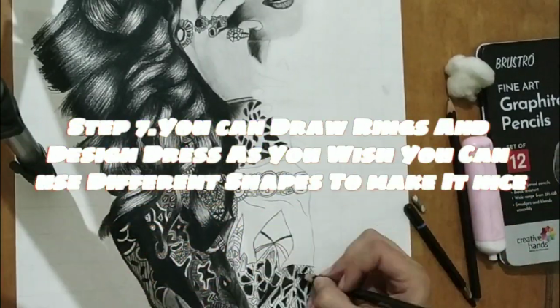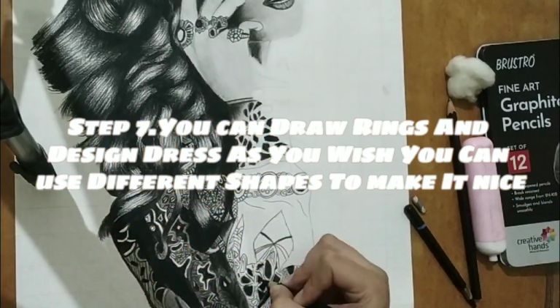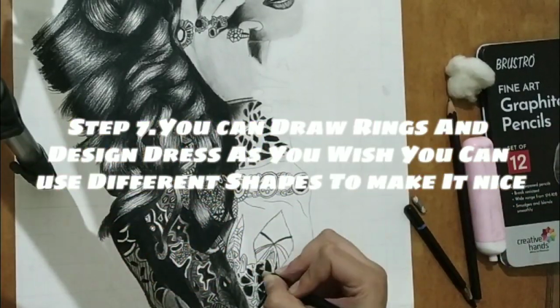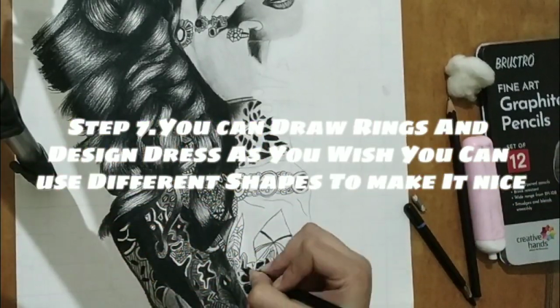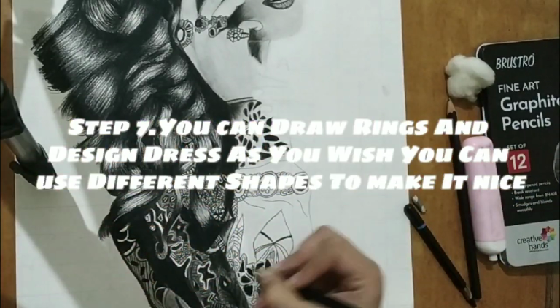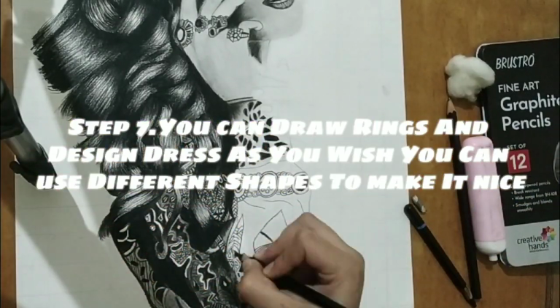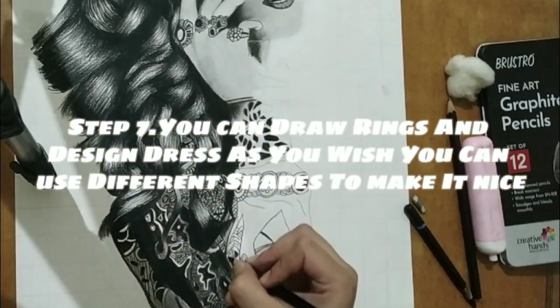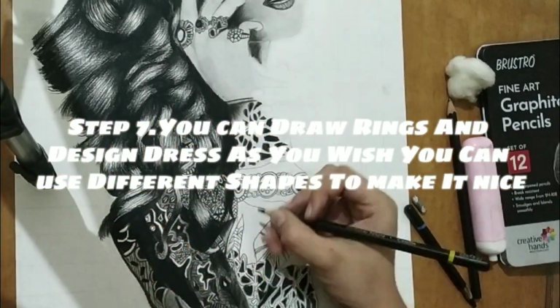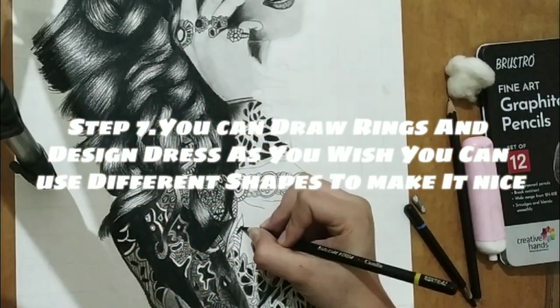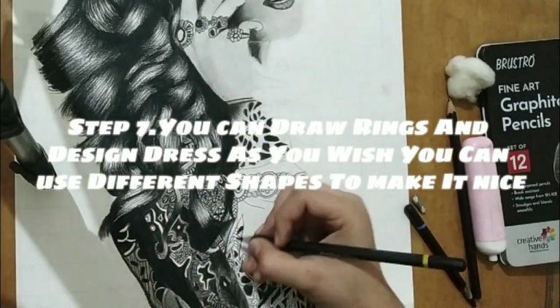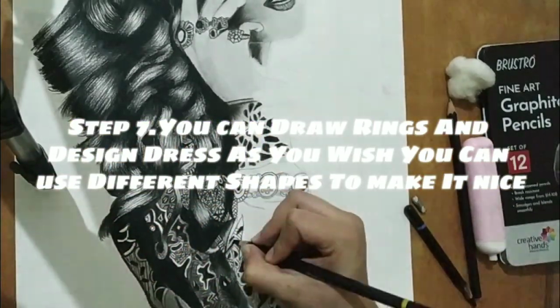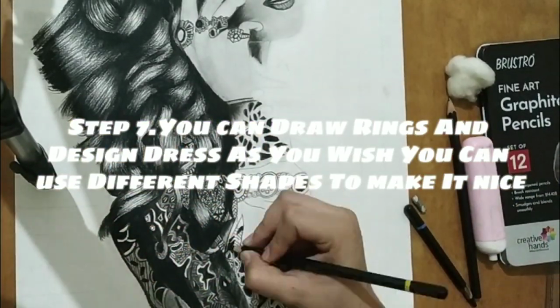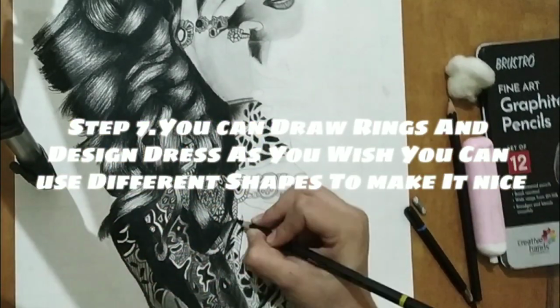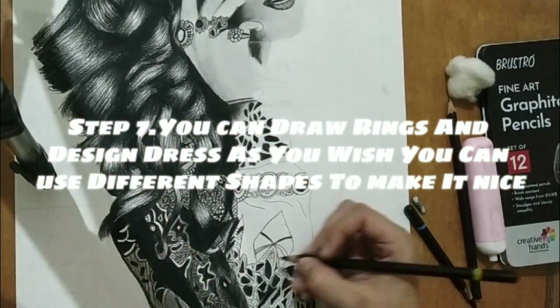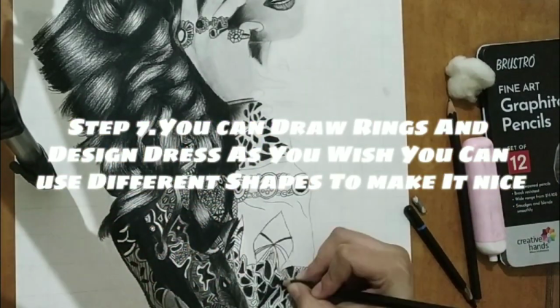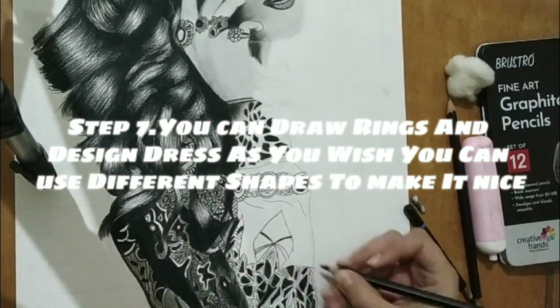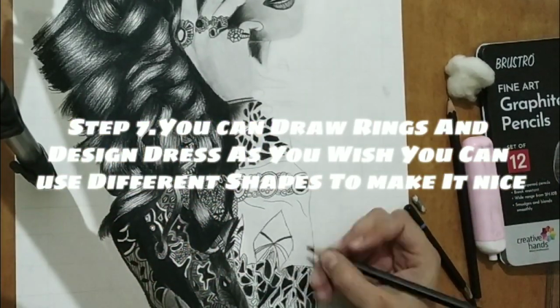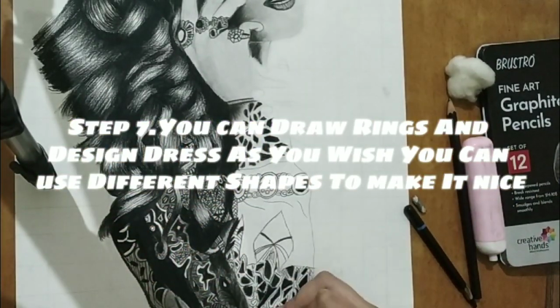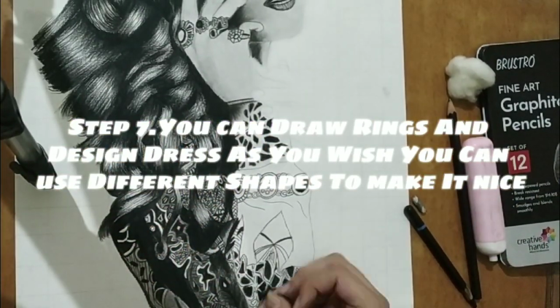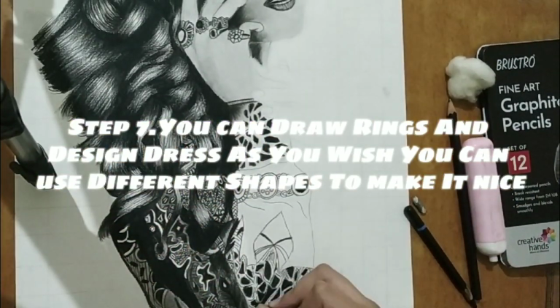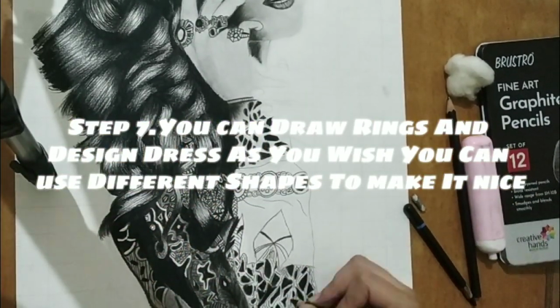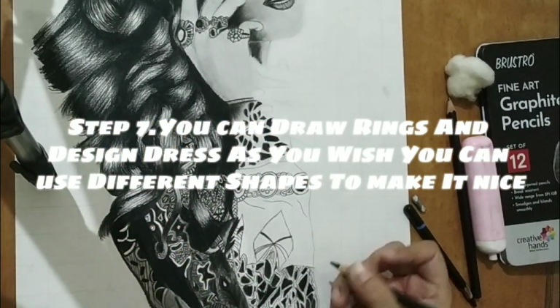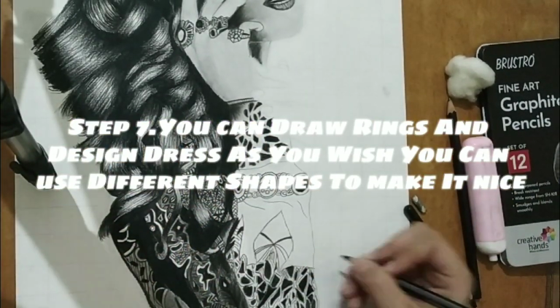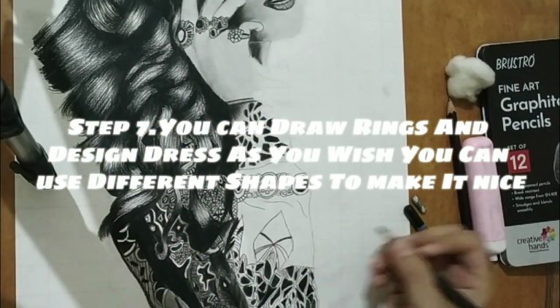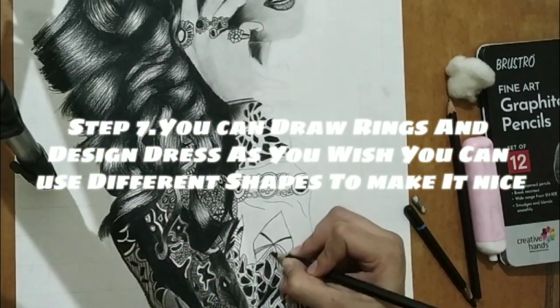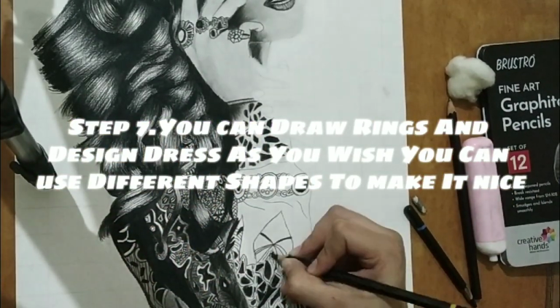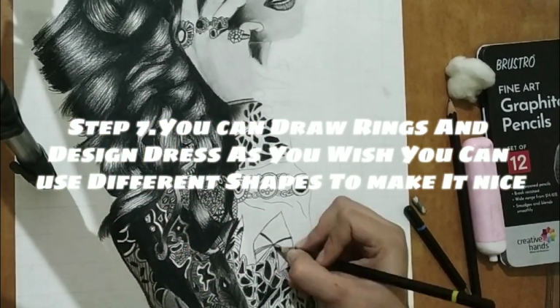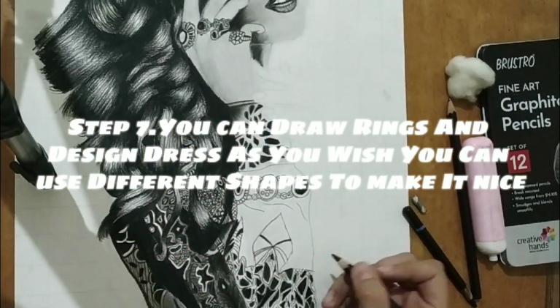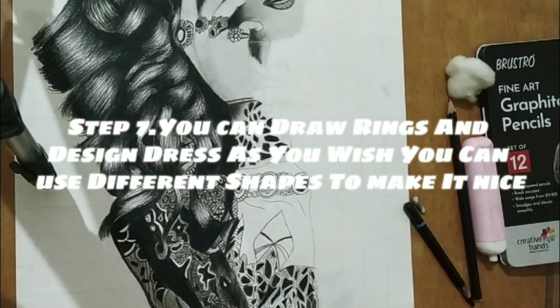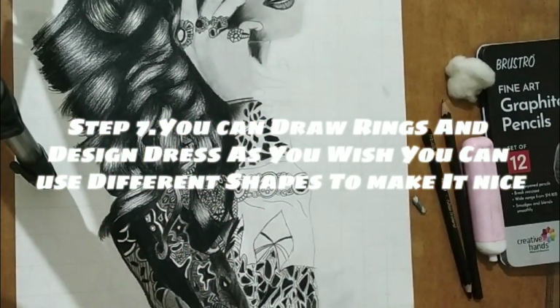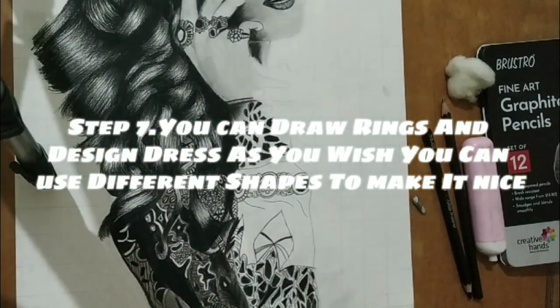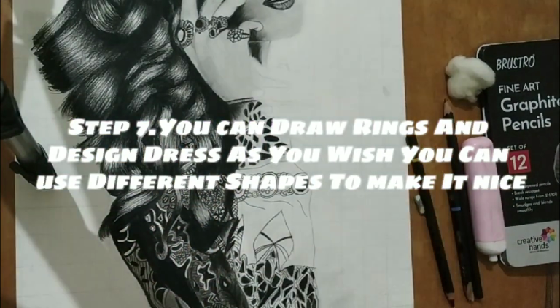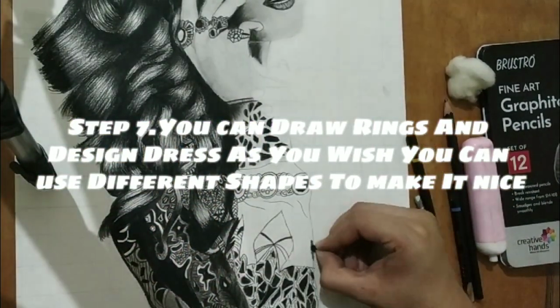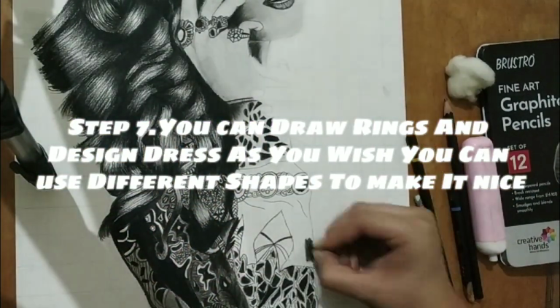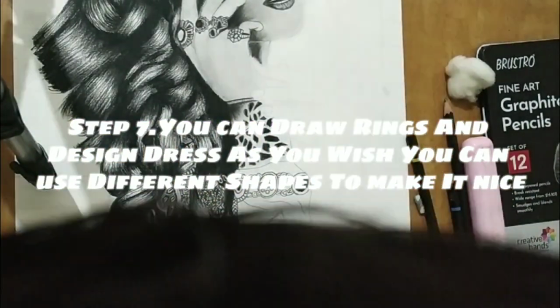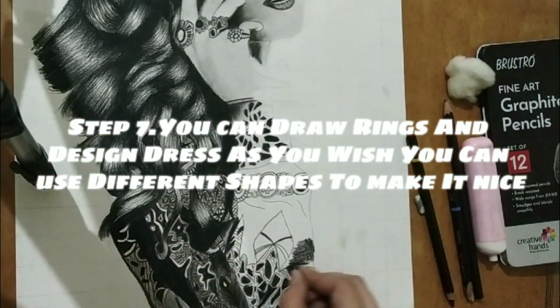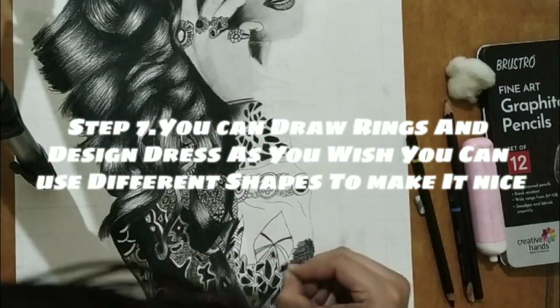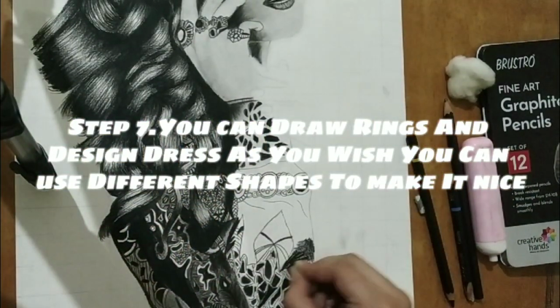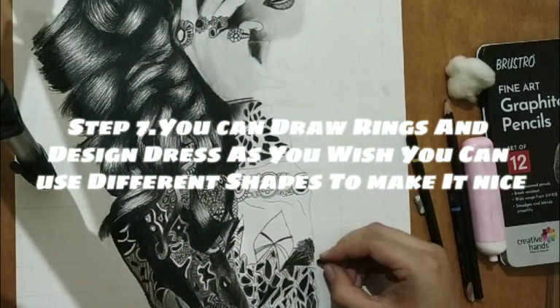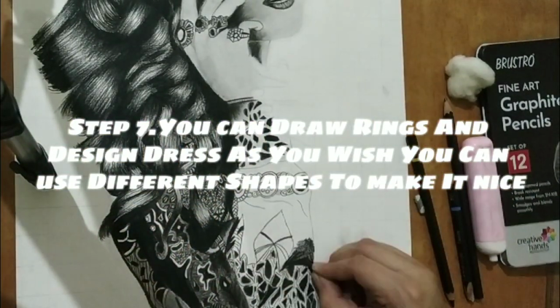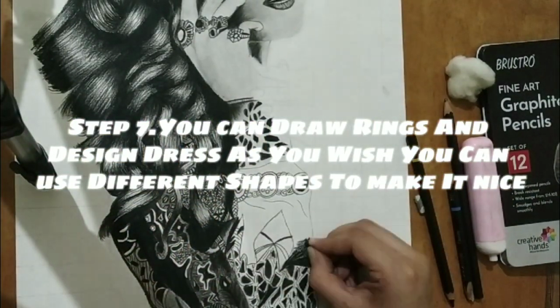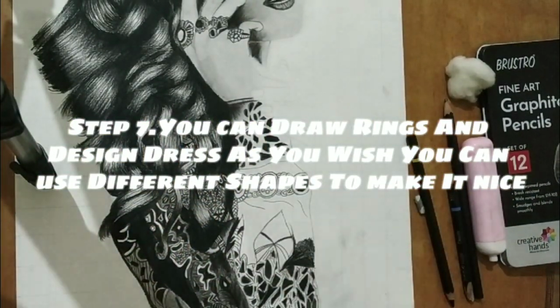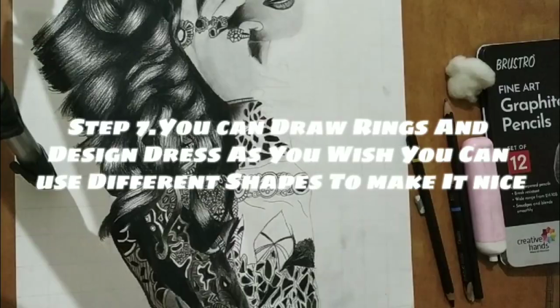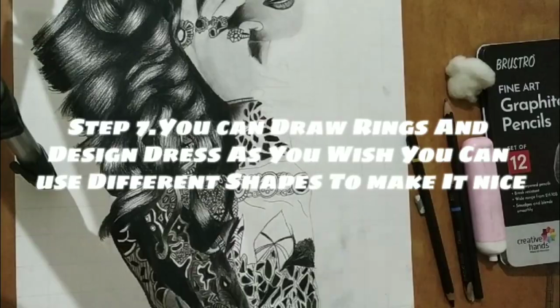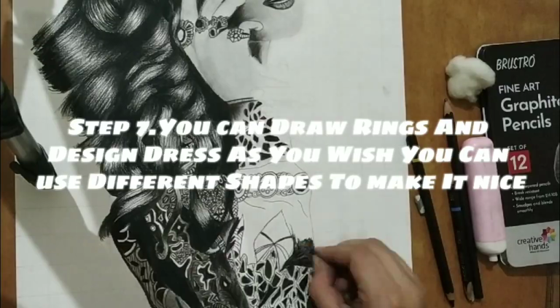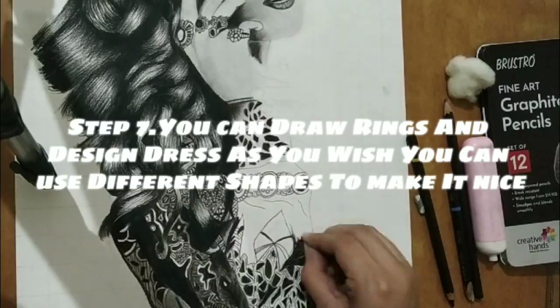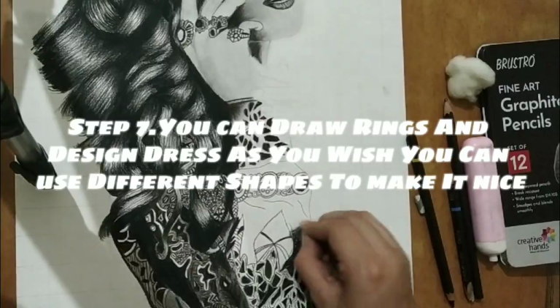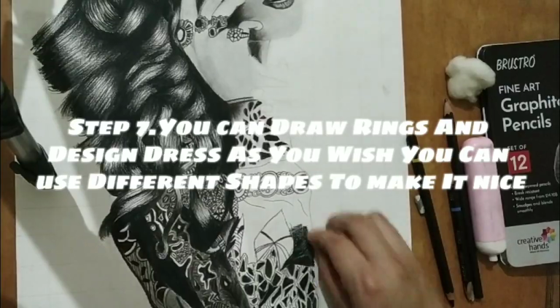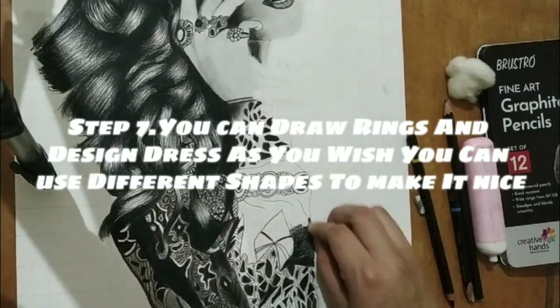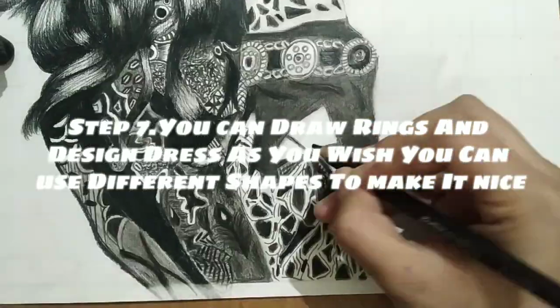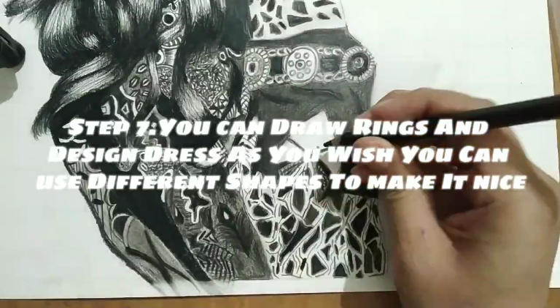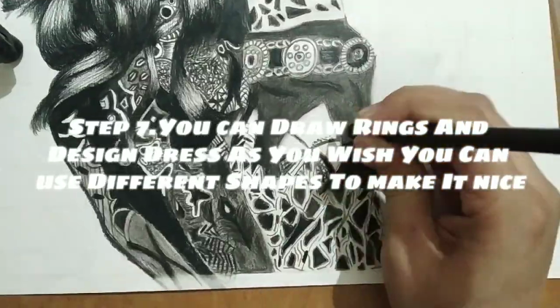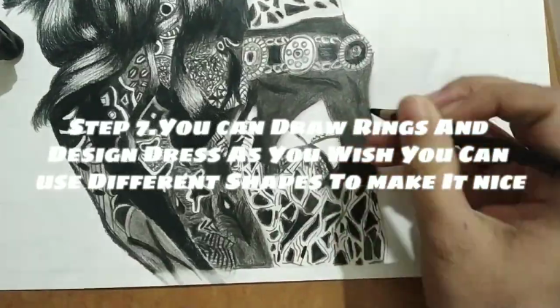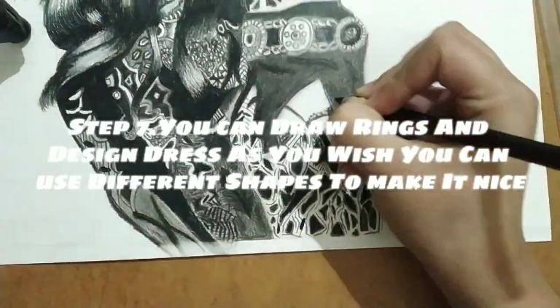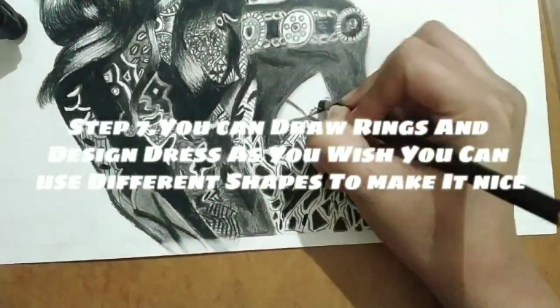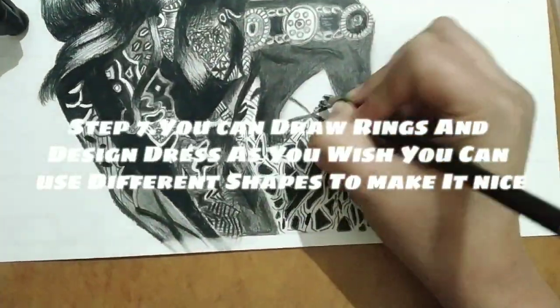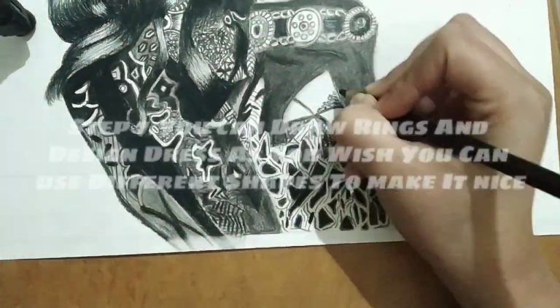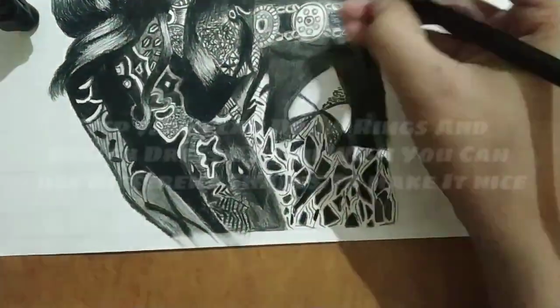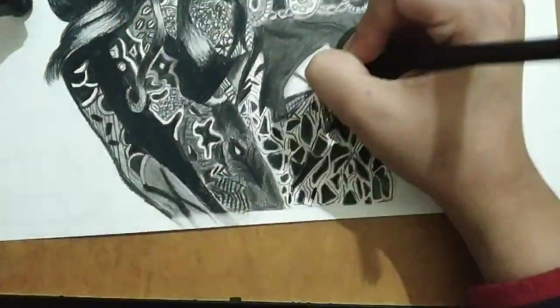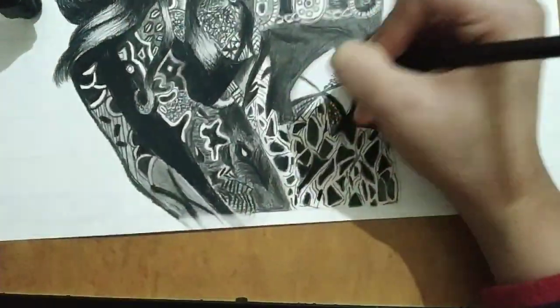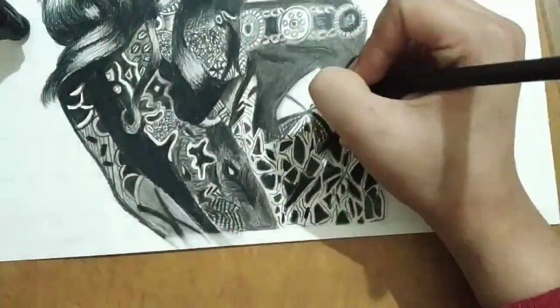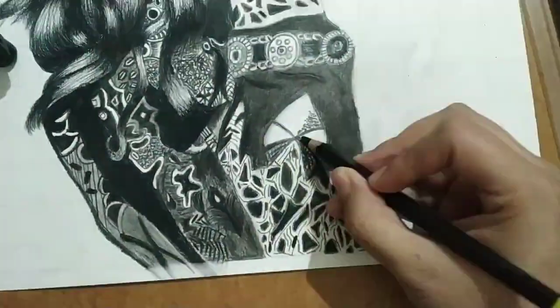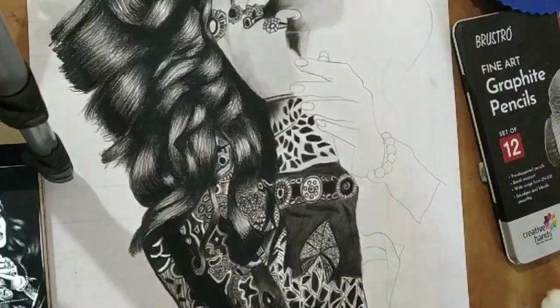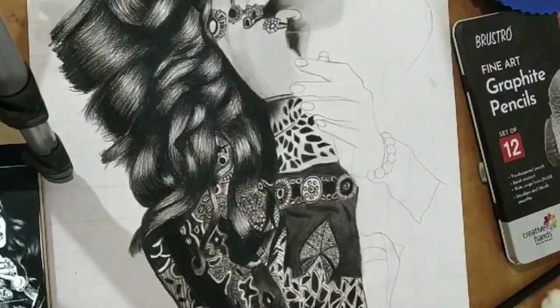Step 7. You can draw rings and design the dress as you wish. You can use different shapes to make it nice.